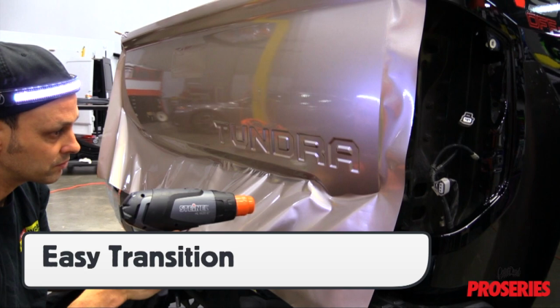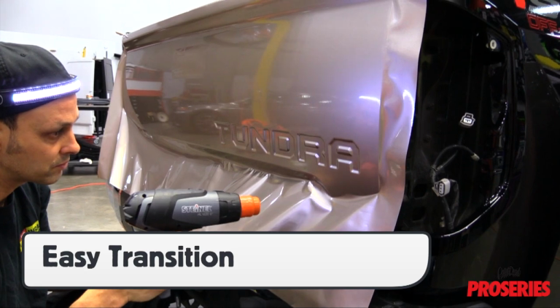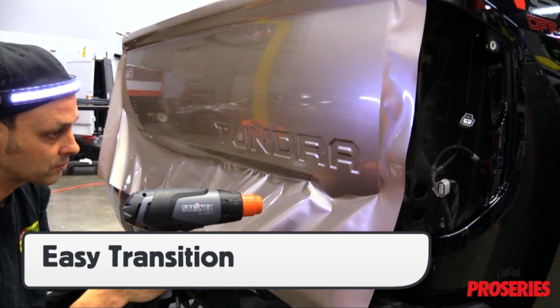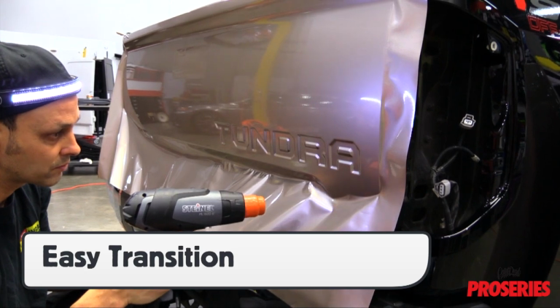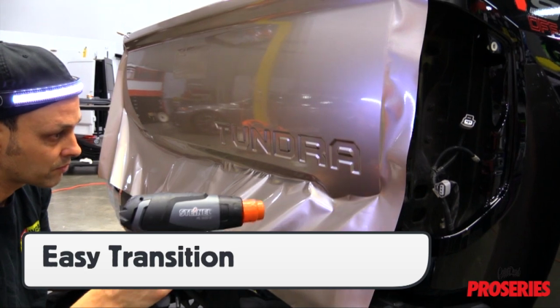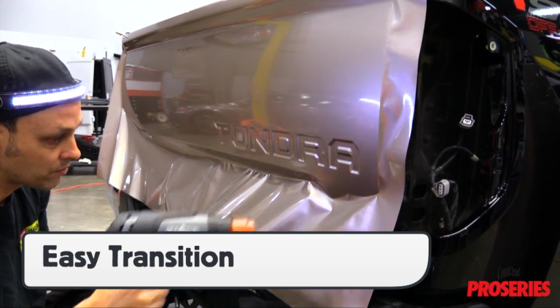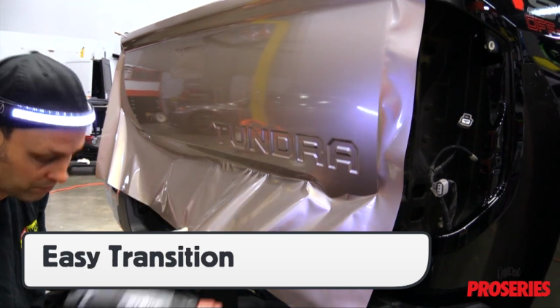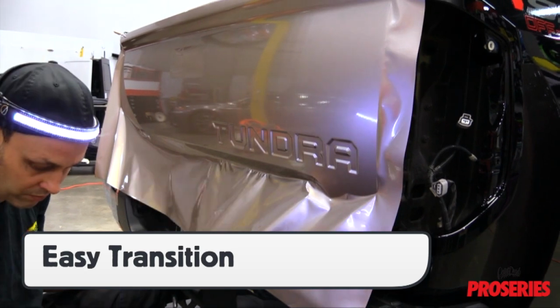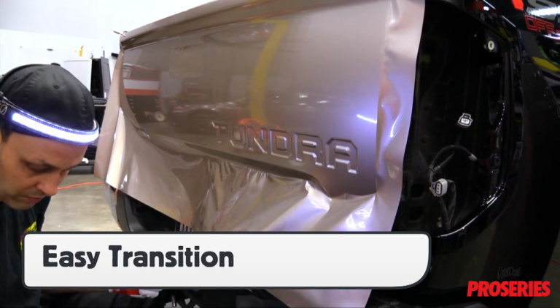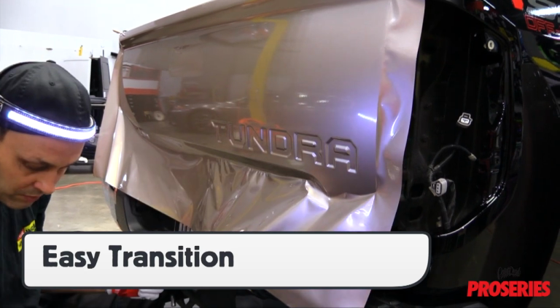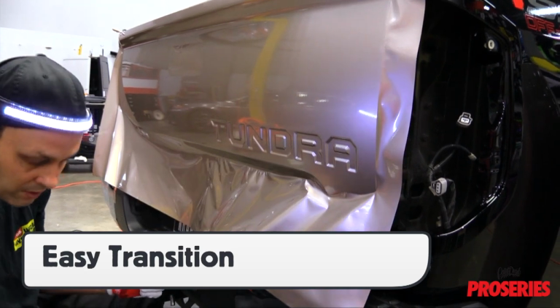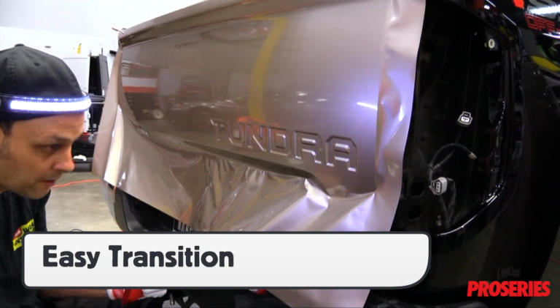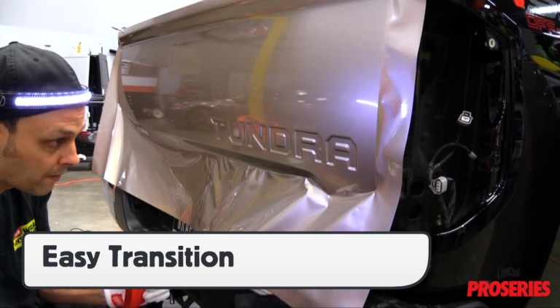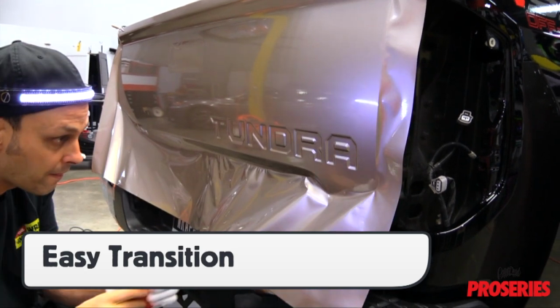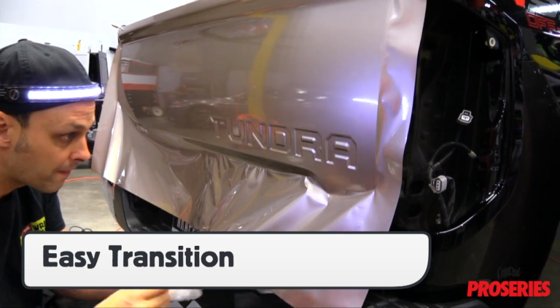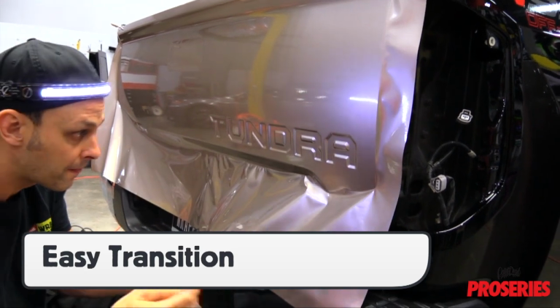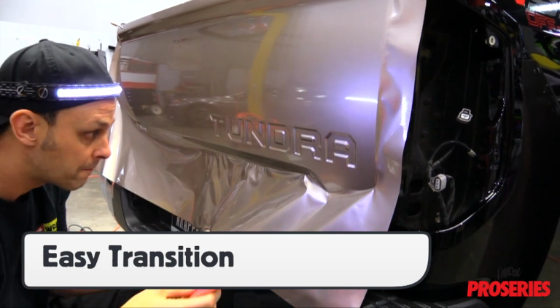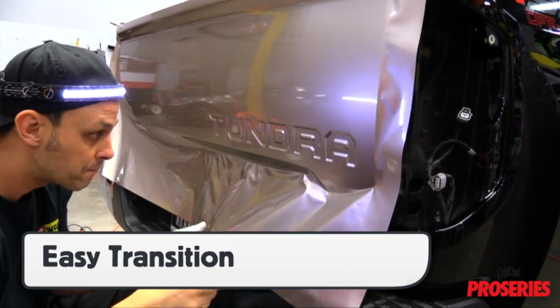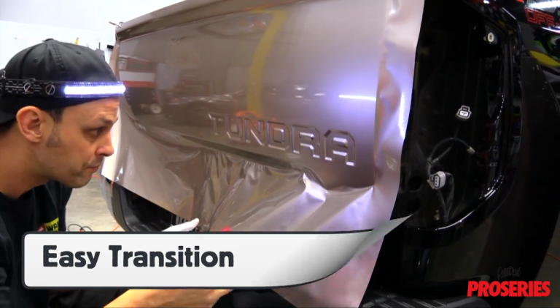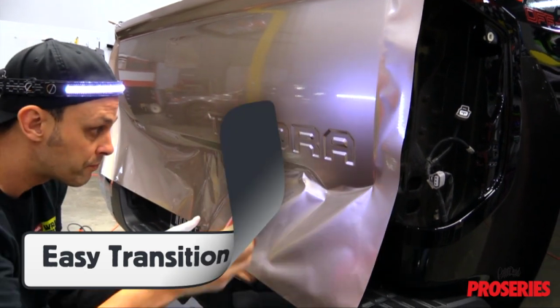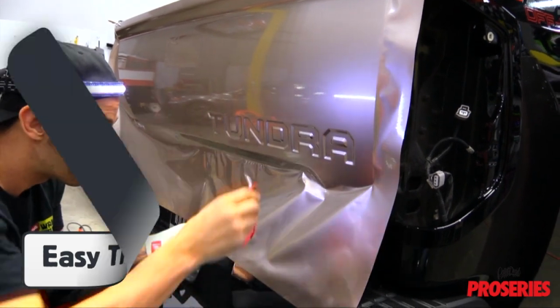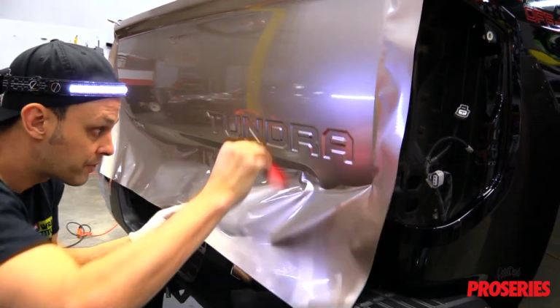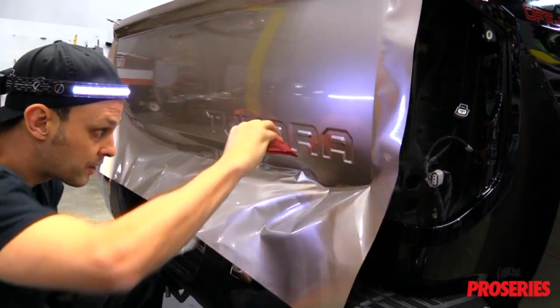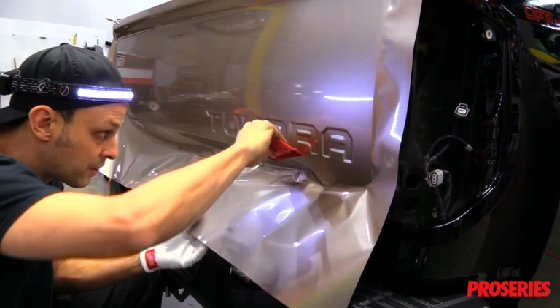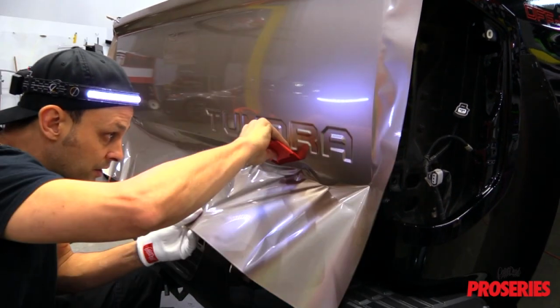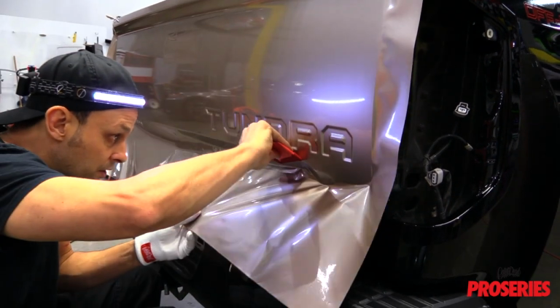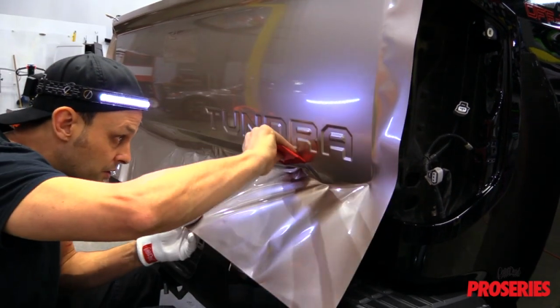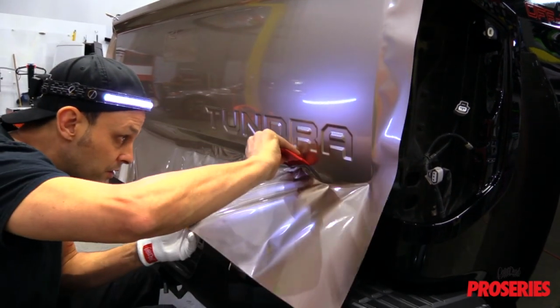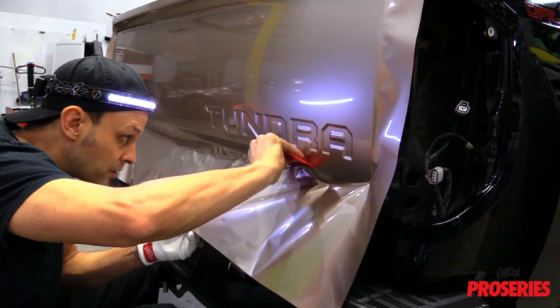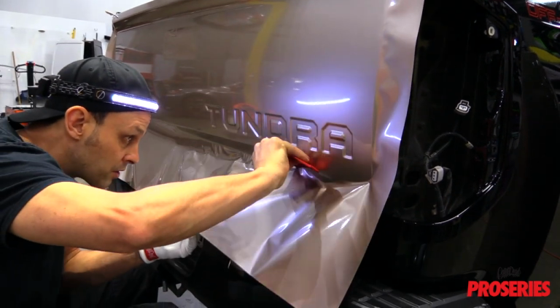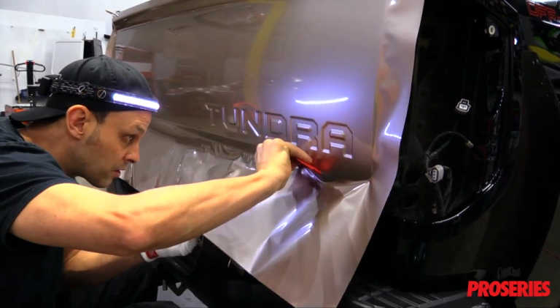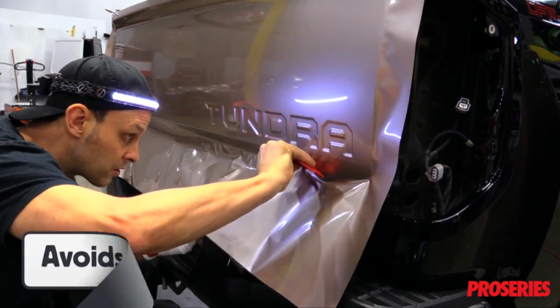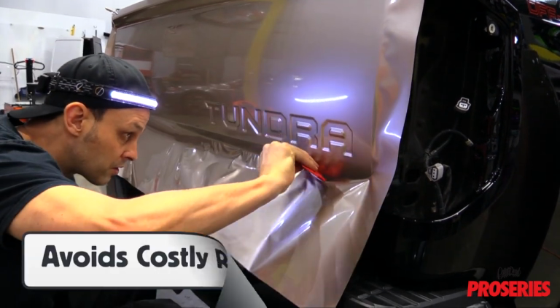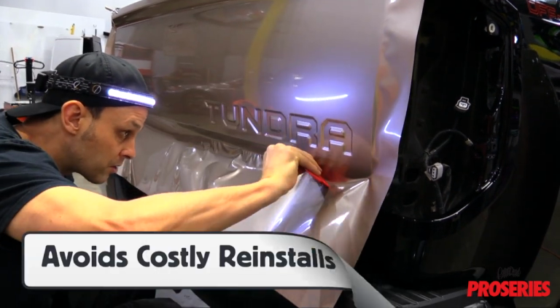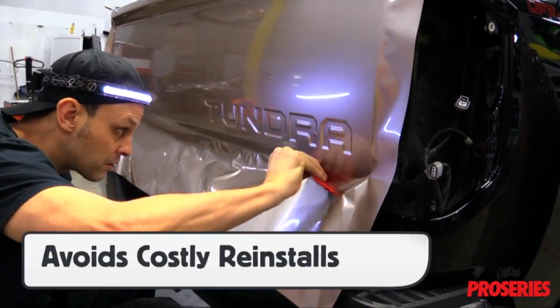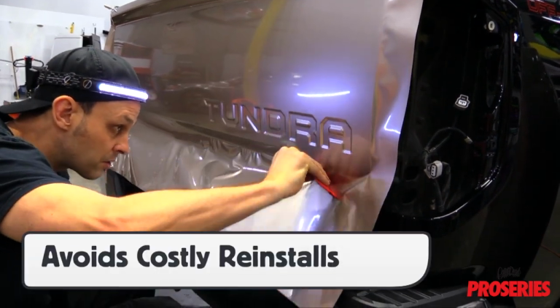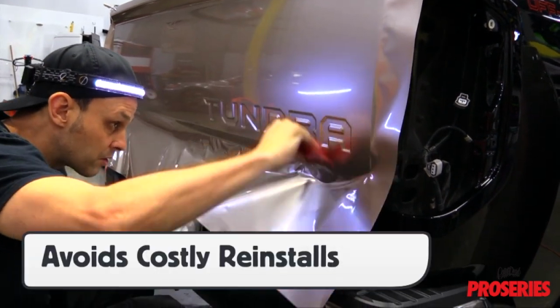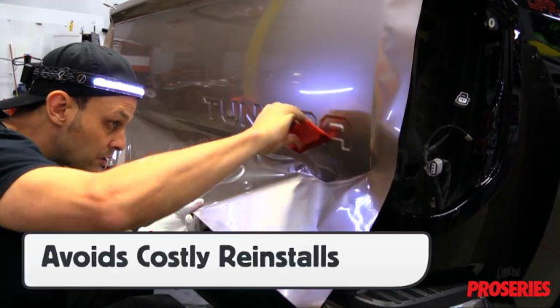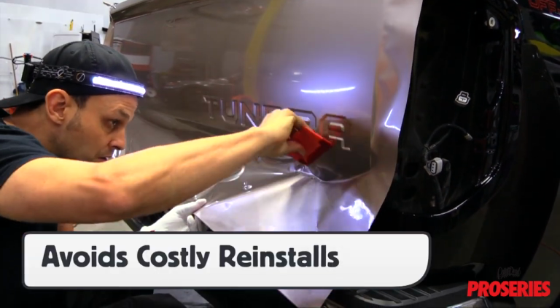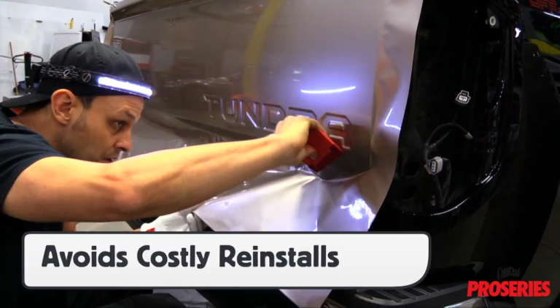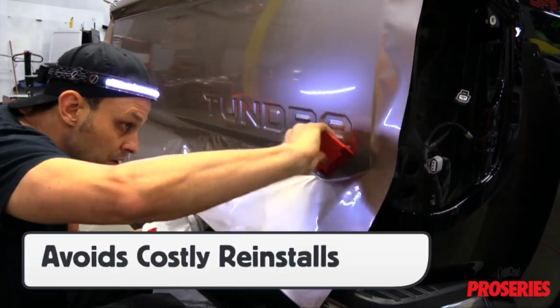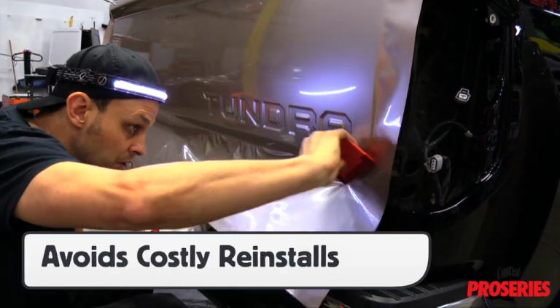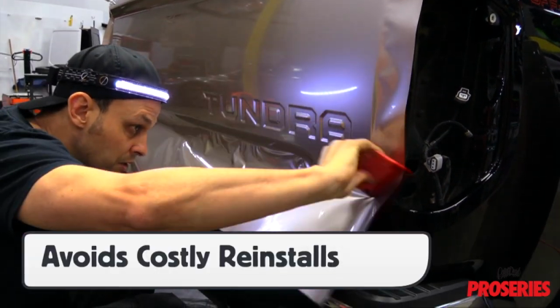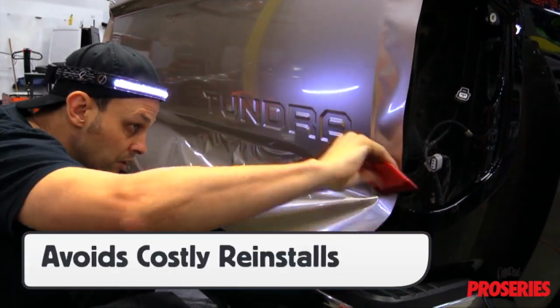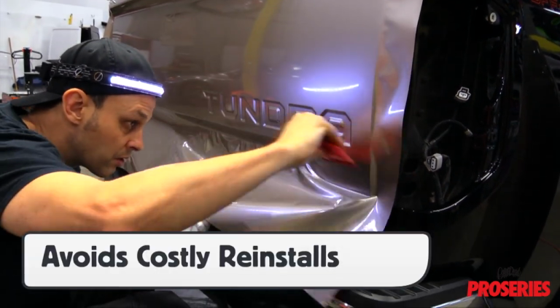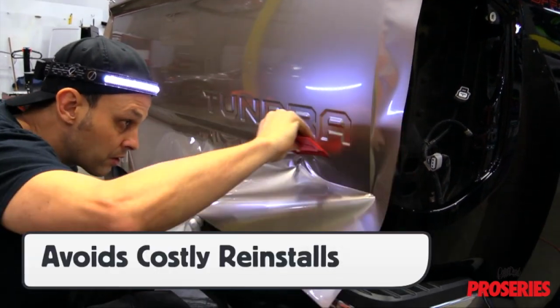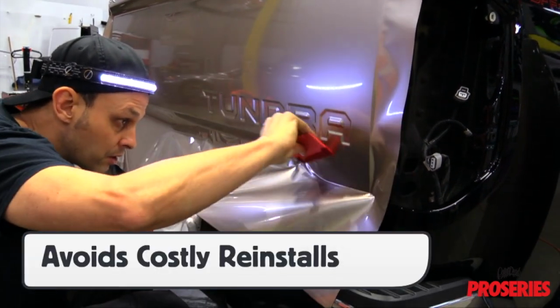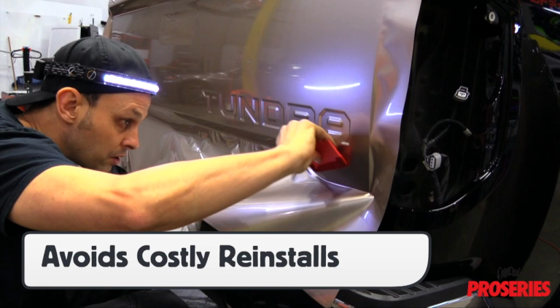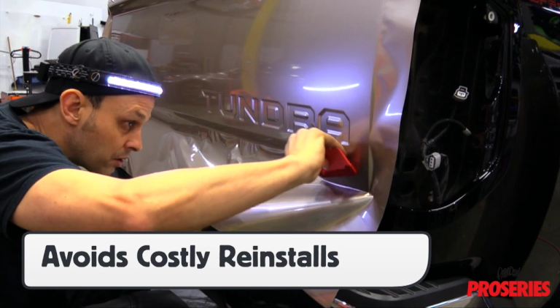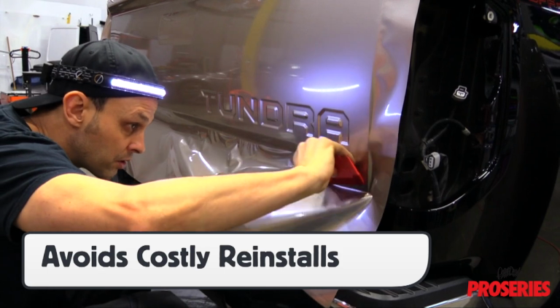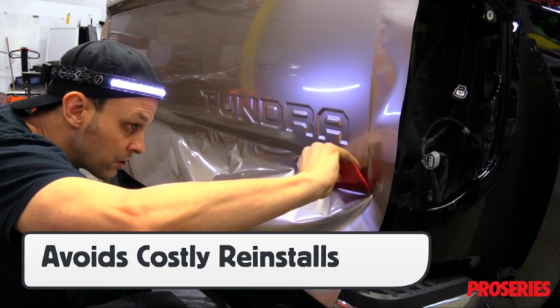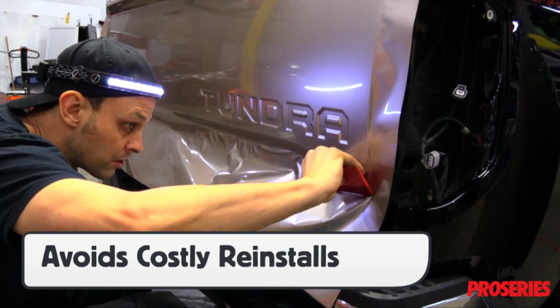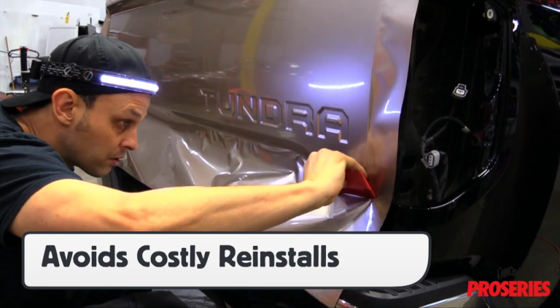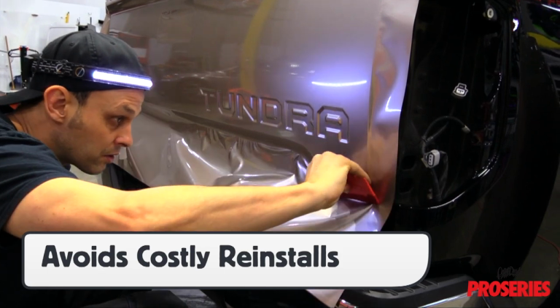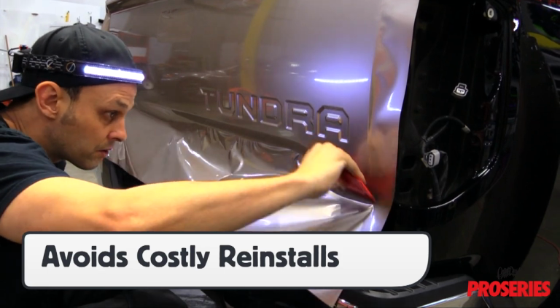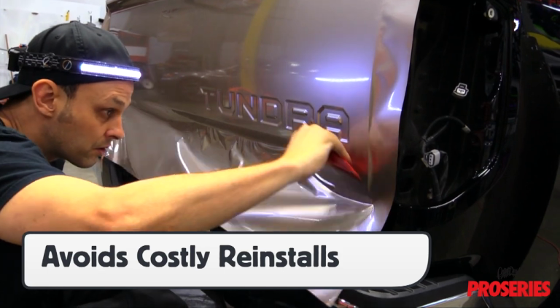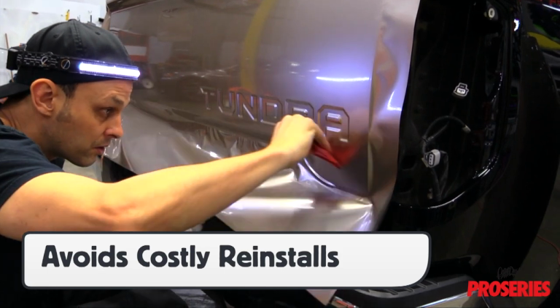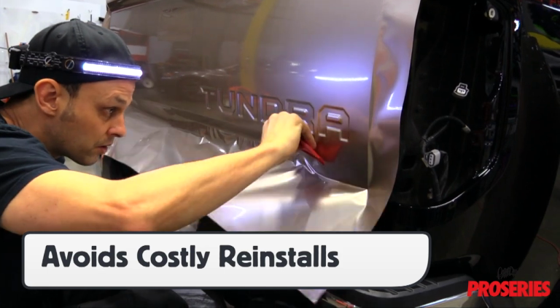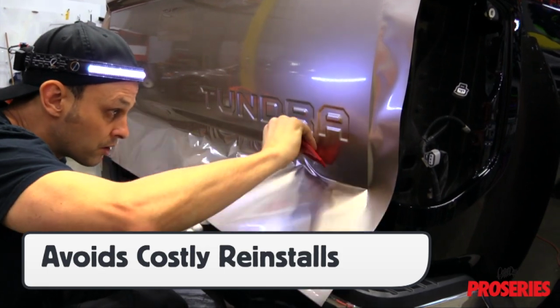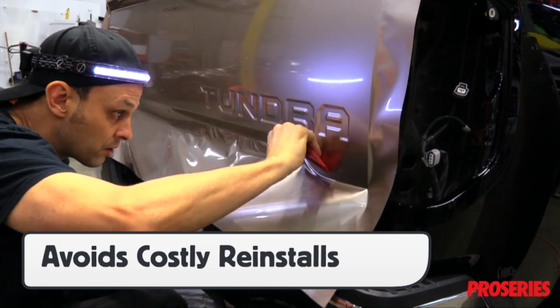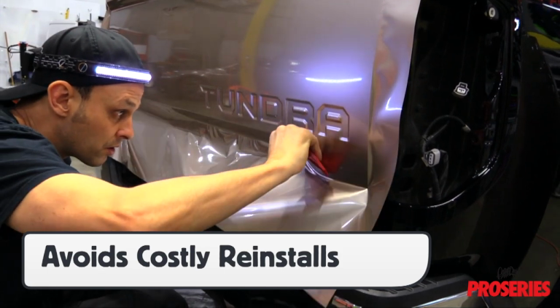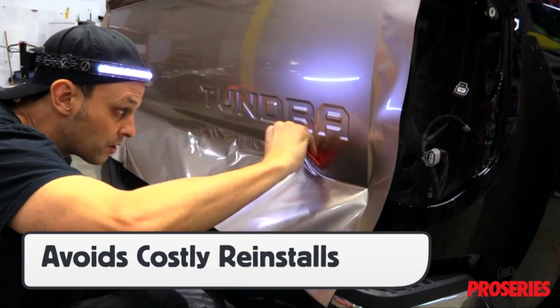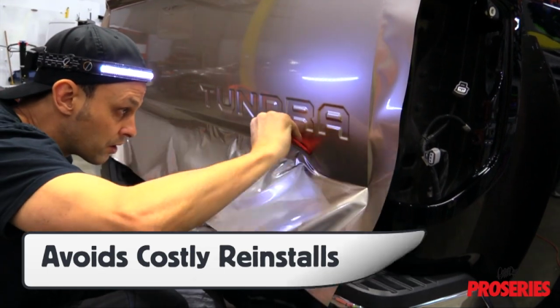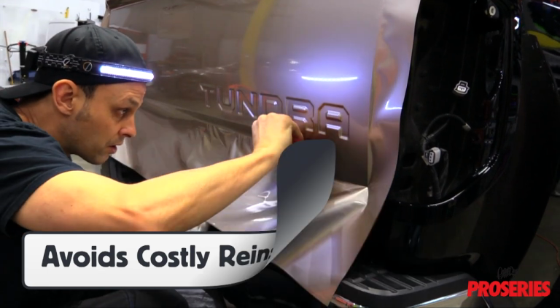Easy transitions help ensure easy wraps and, most importantly, avoid costly reinstalls if panels get scratched or improperly installed.